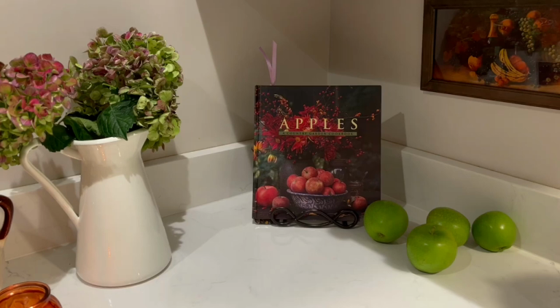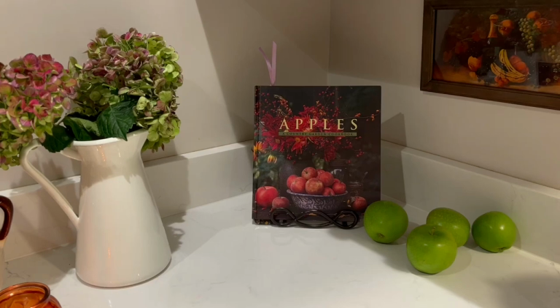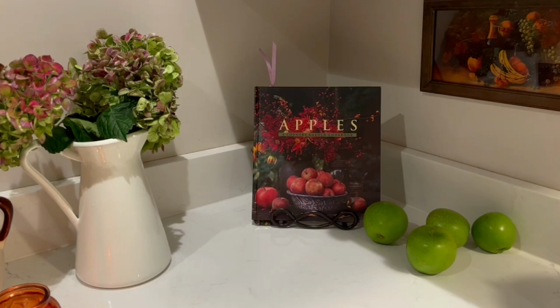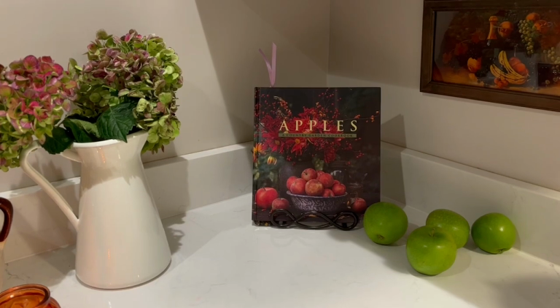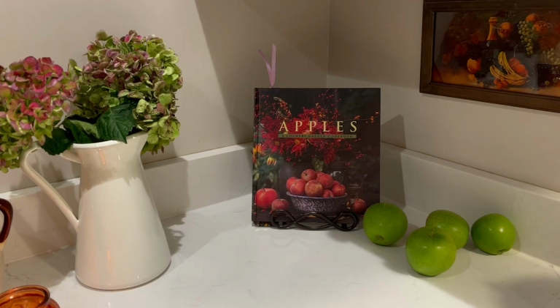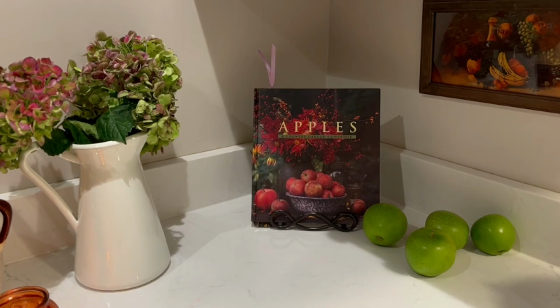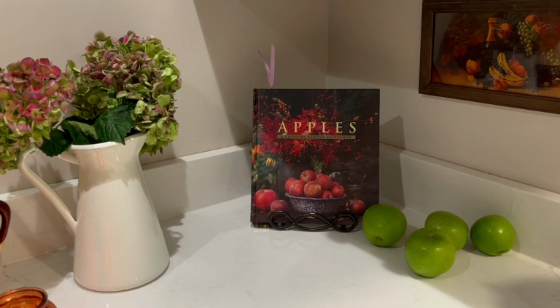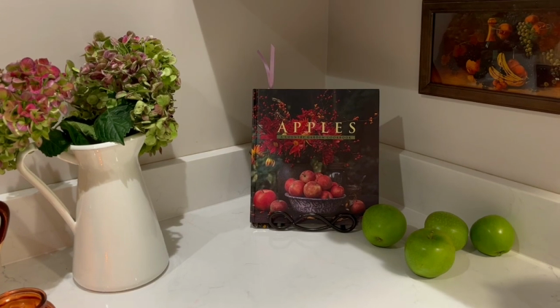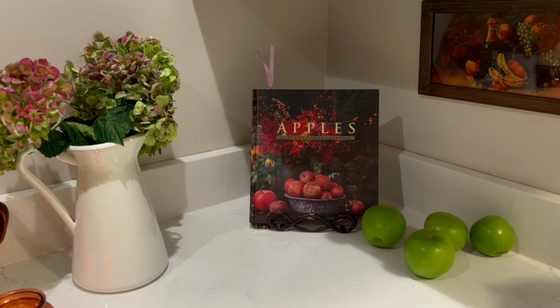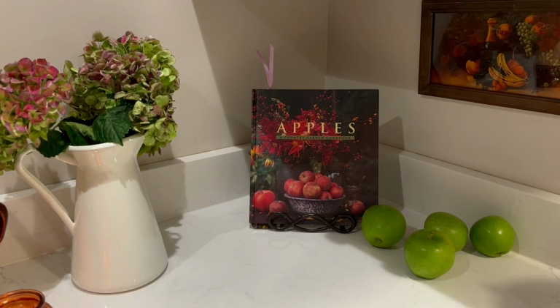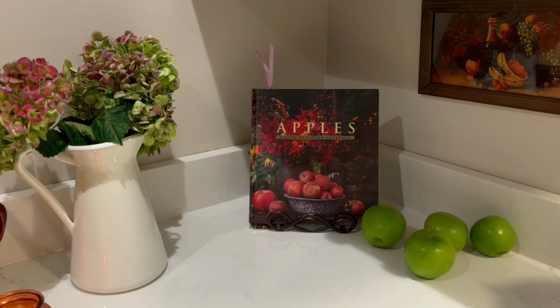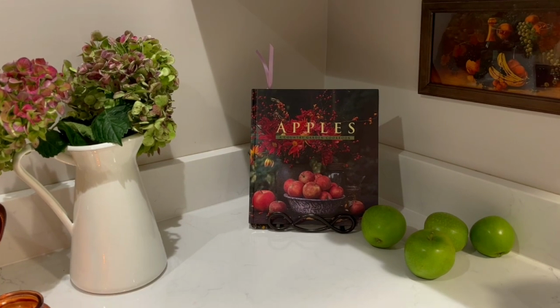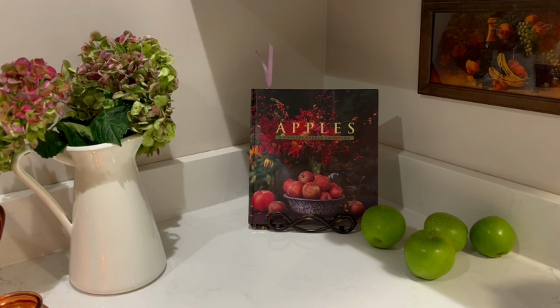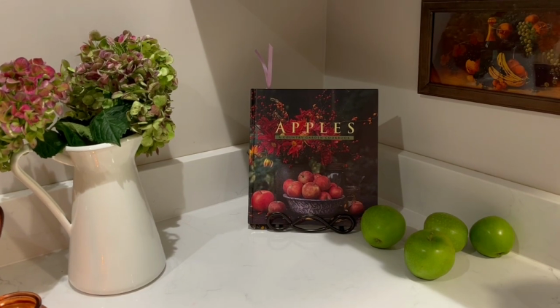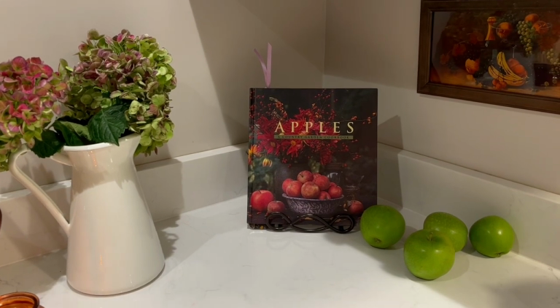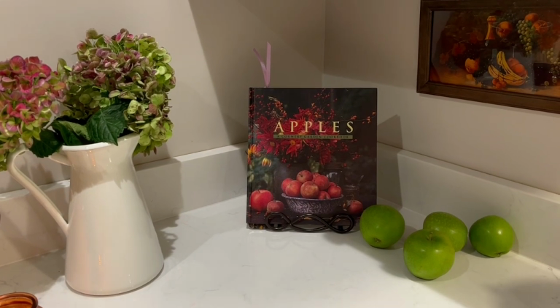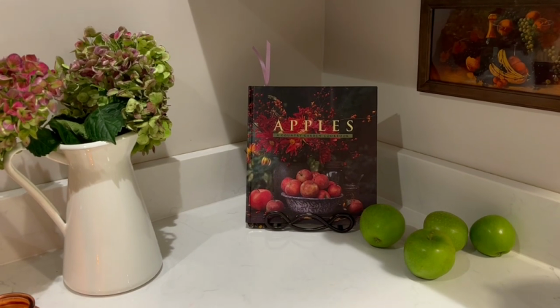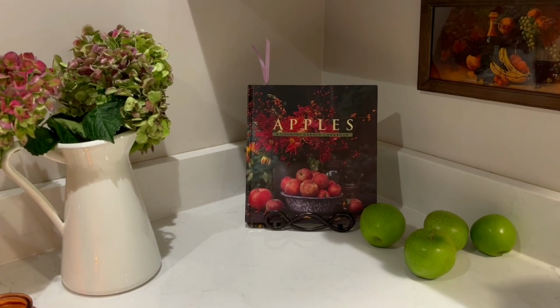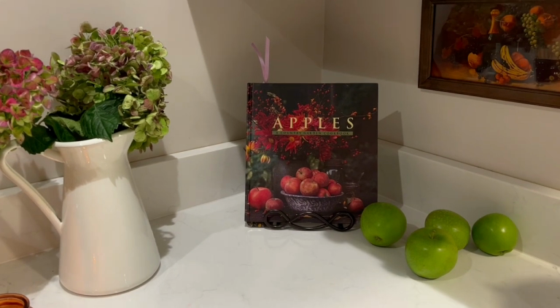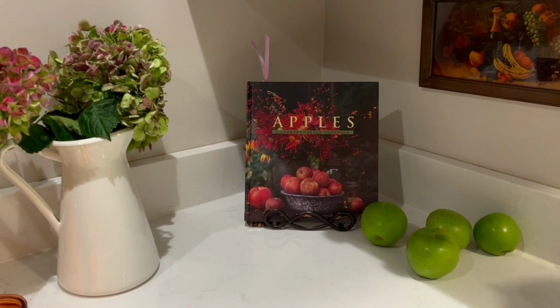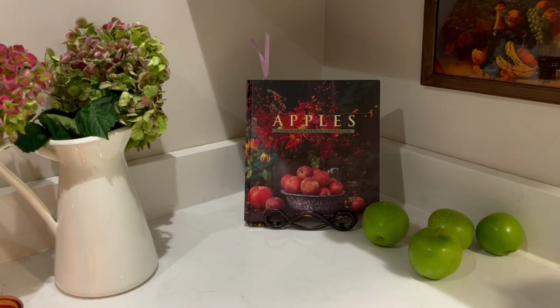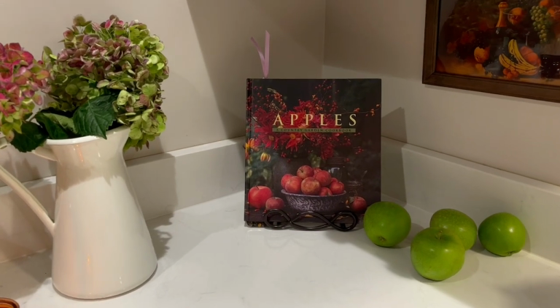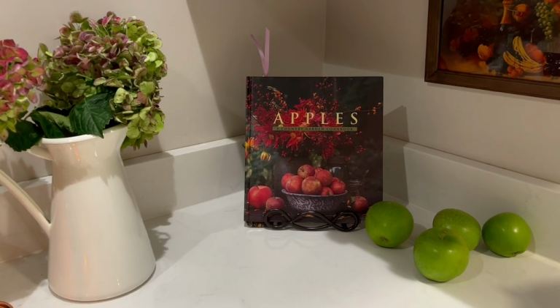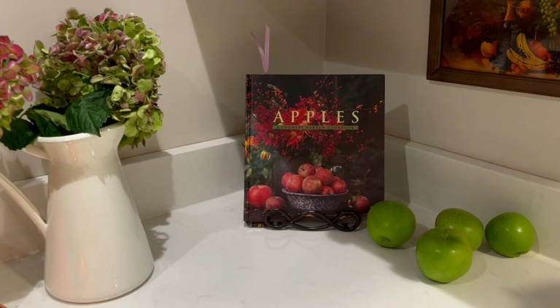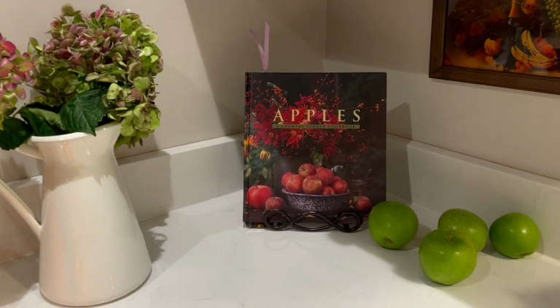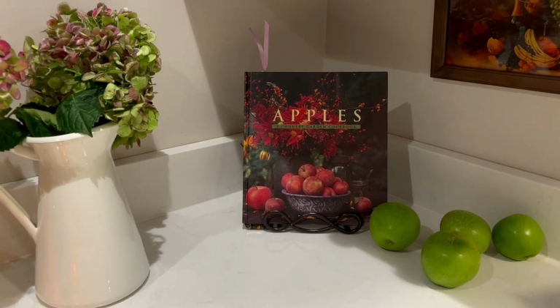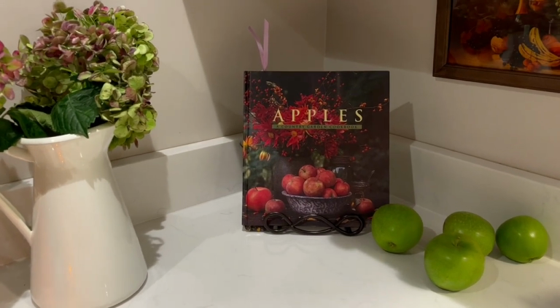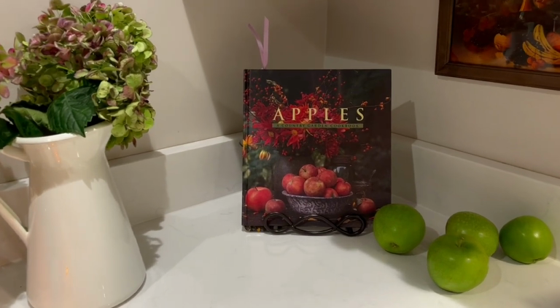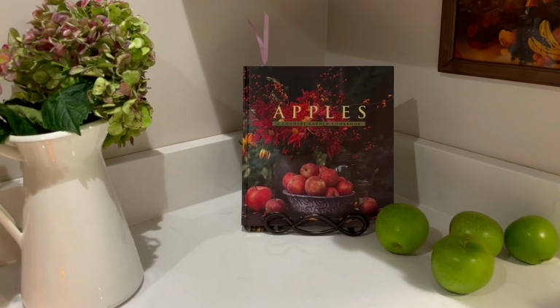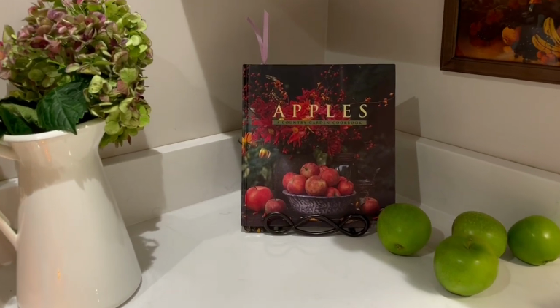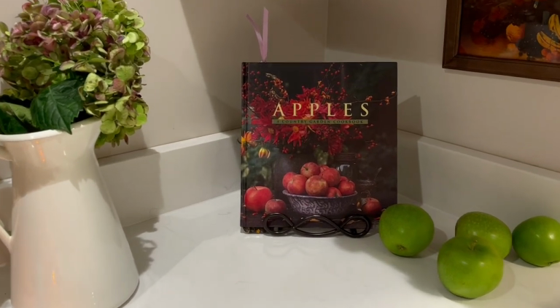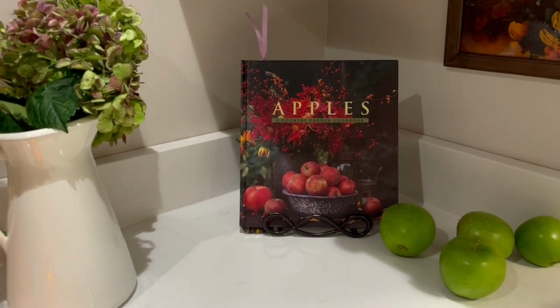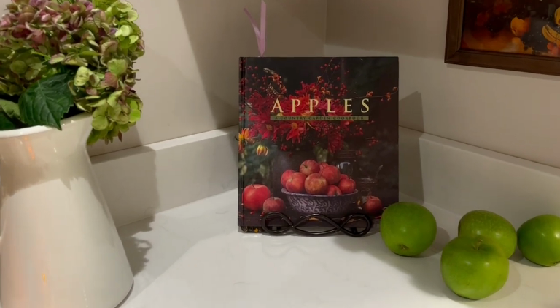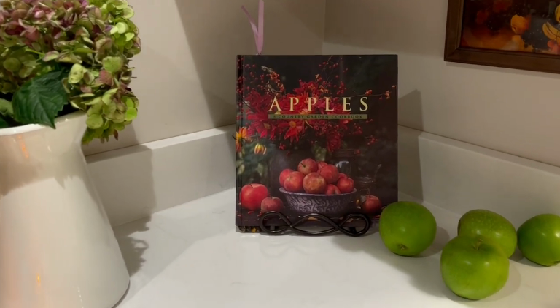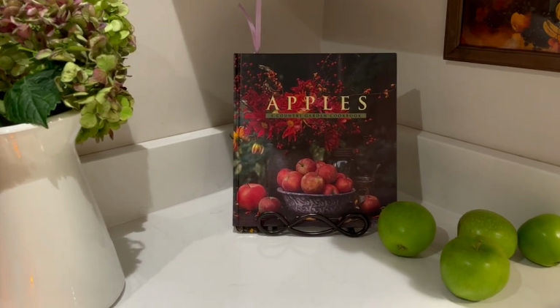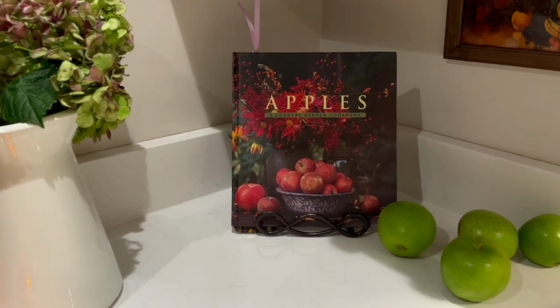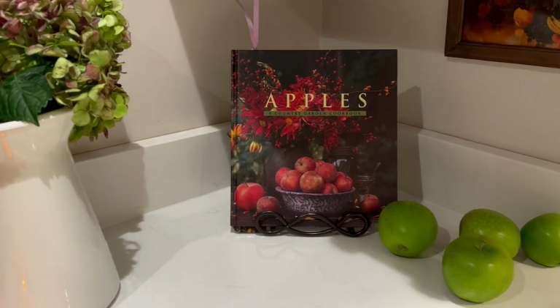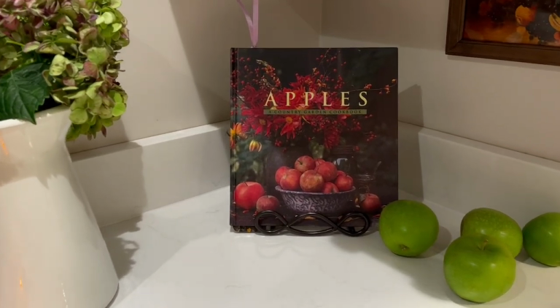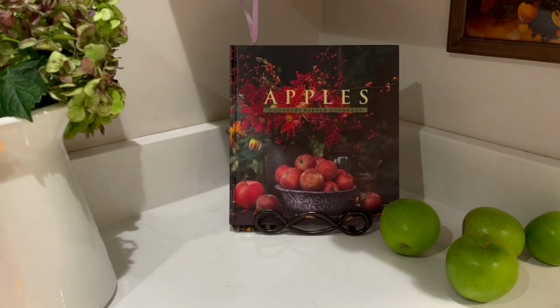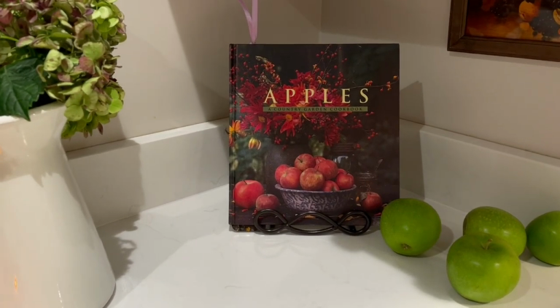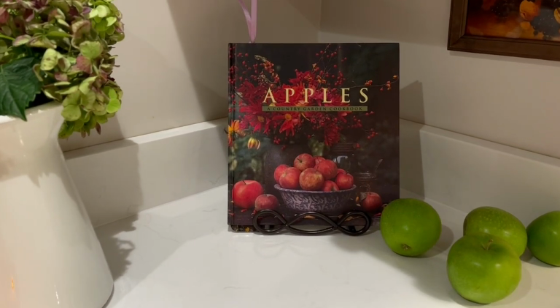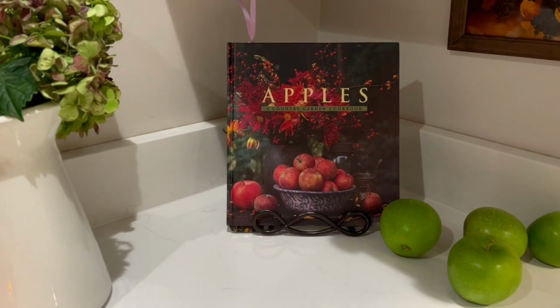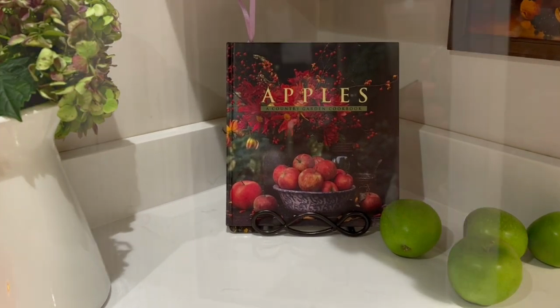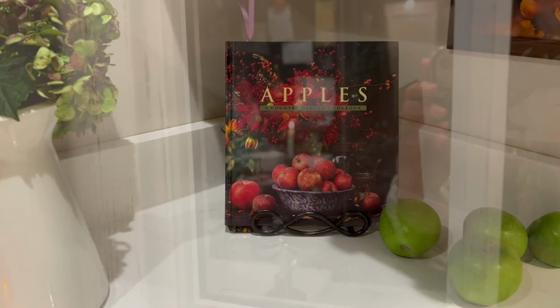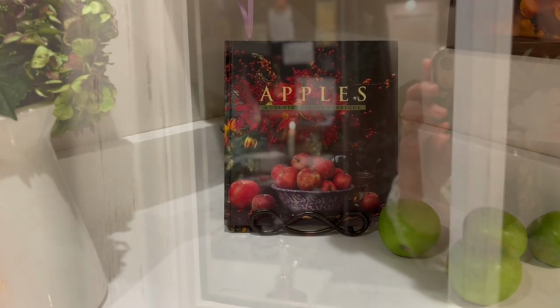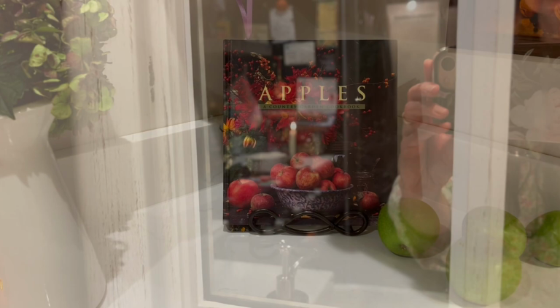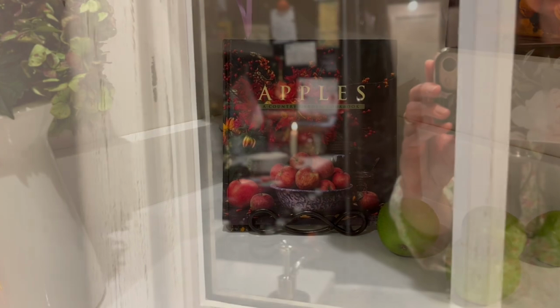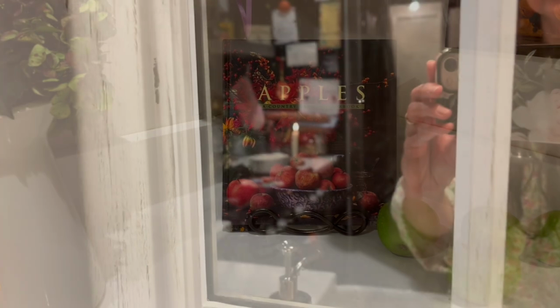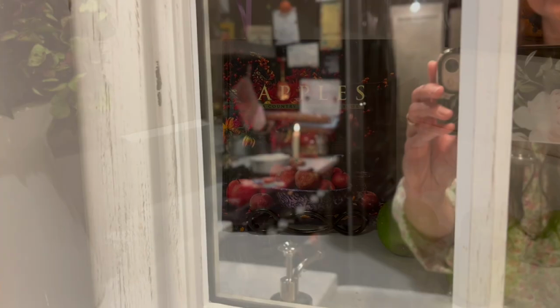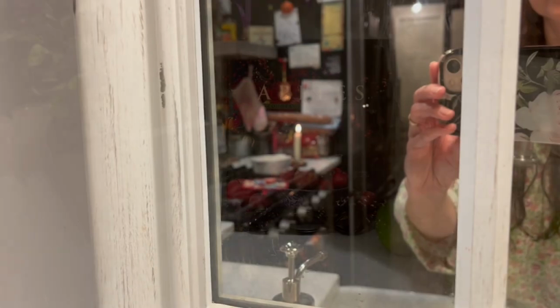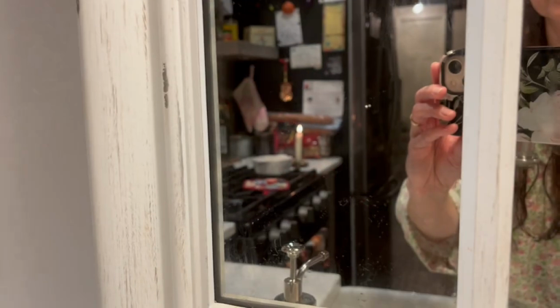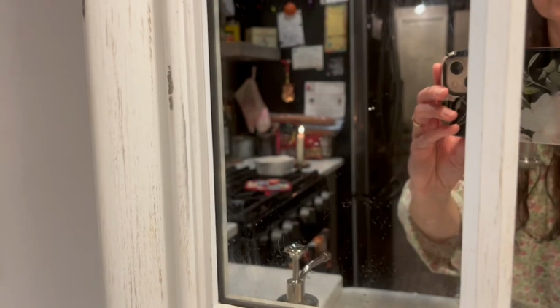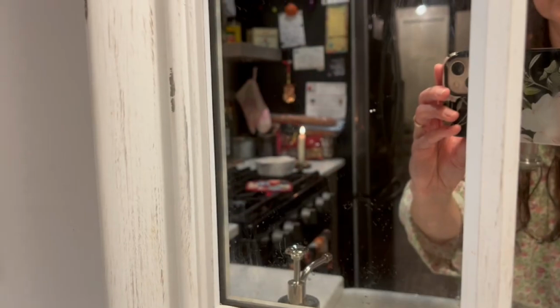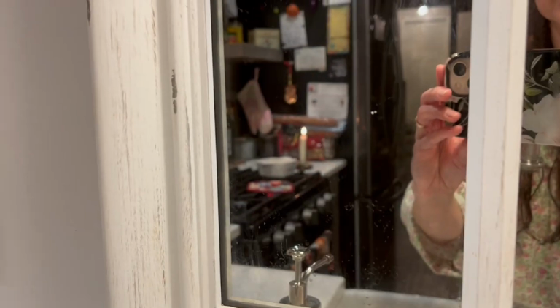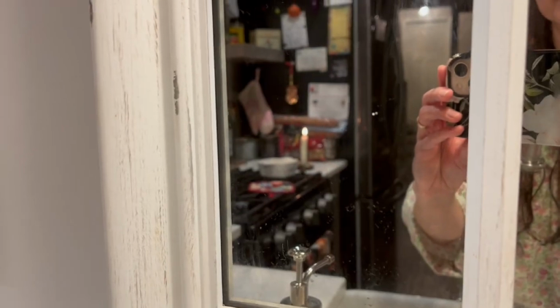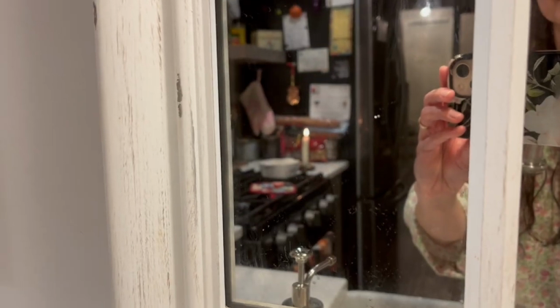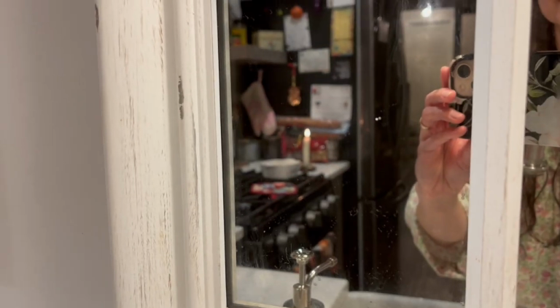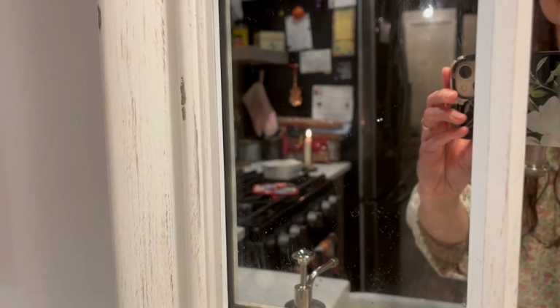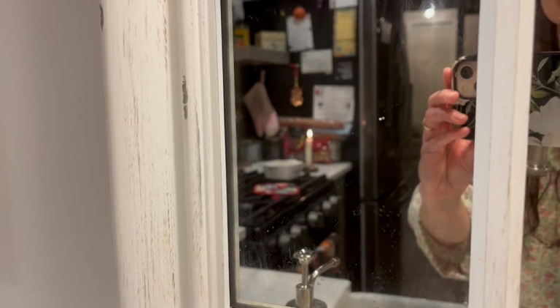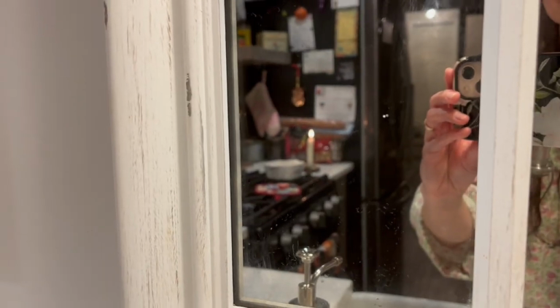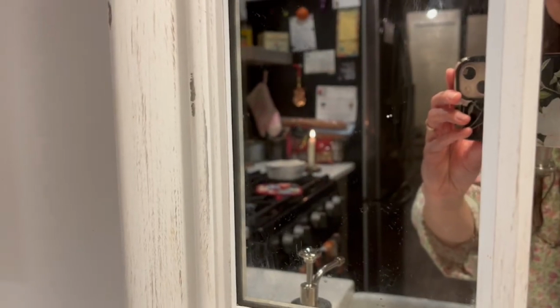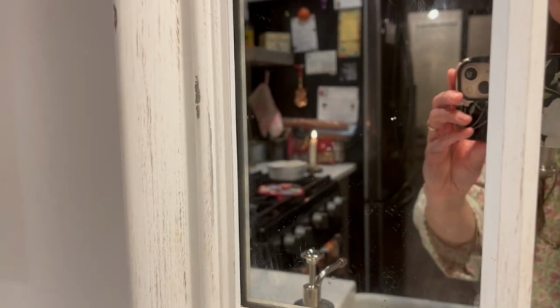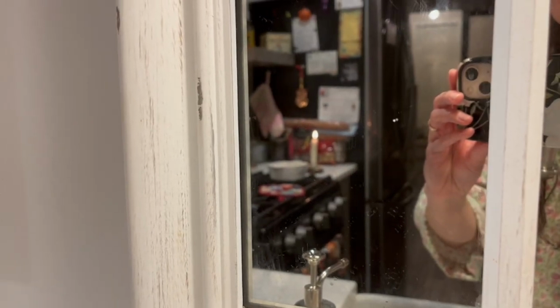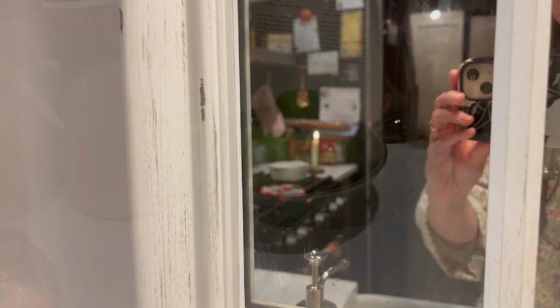Hi everyone, welcome to Moon Garden. My name is Abigail and today I'm doing my very first vlog for Vlogtober.